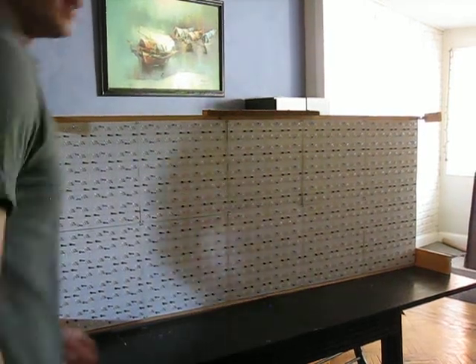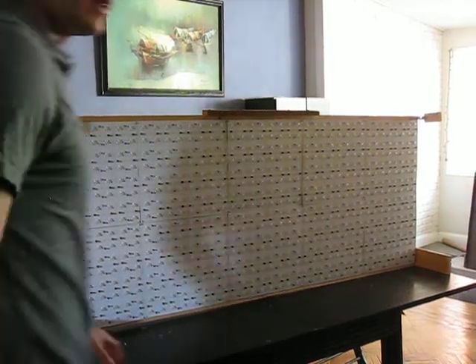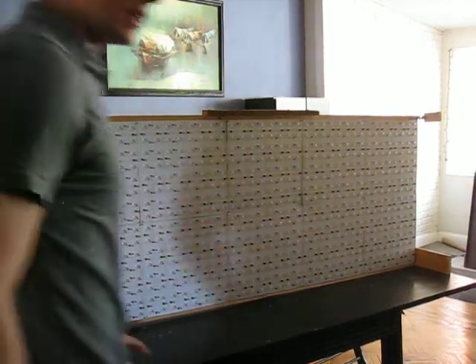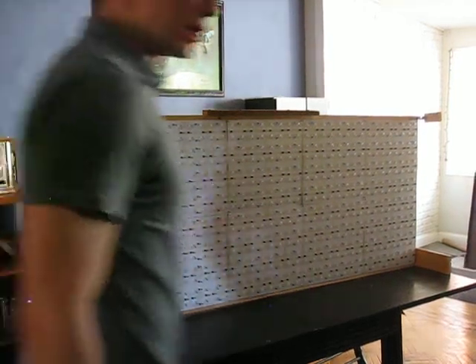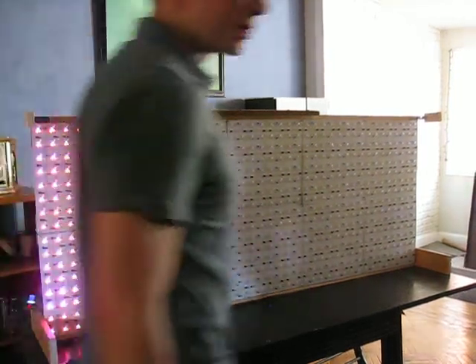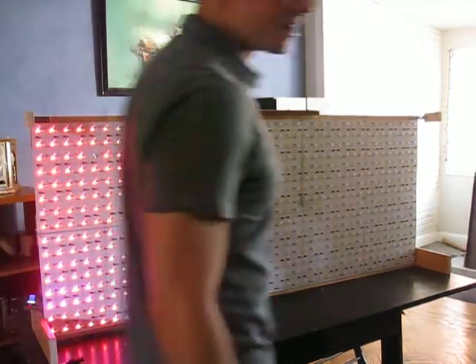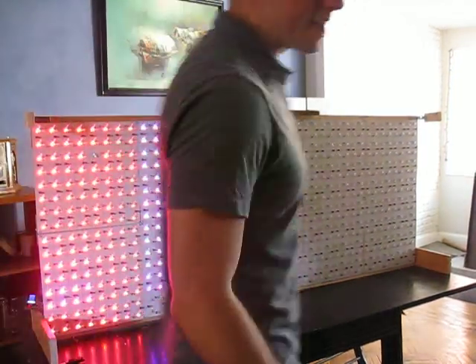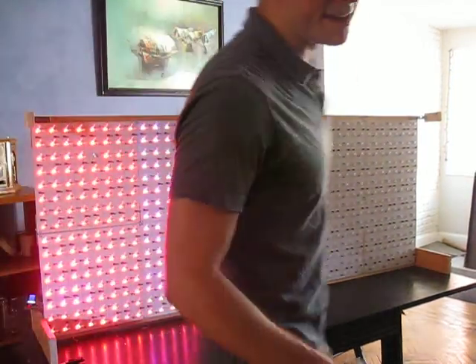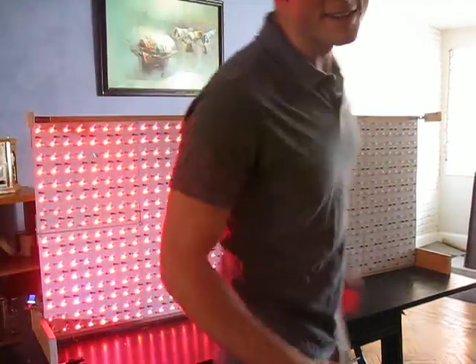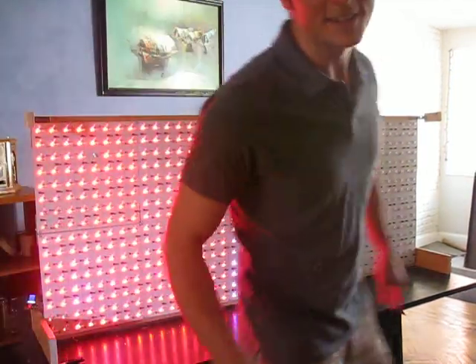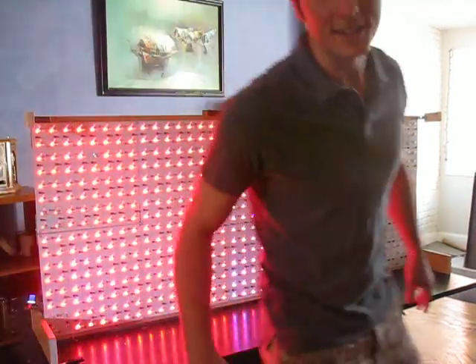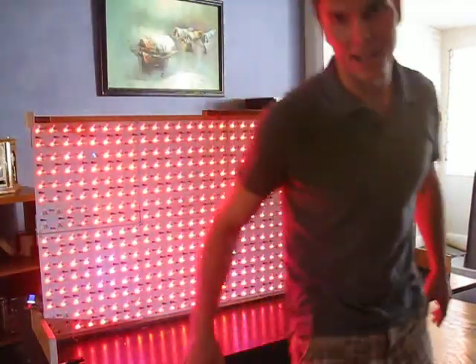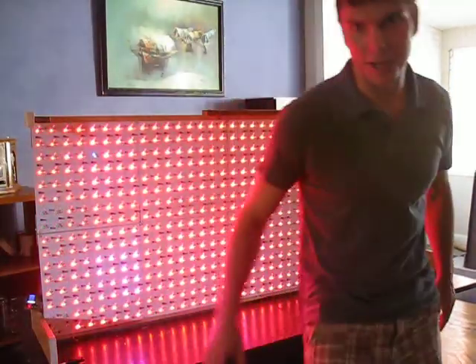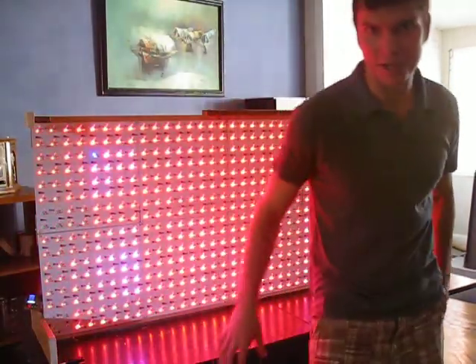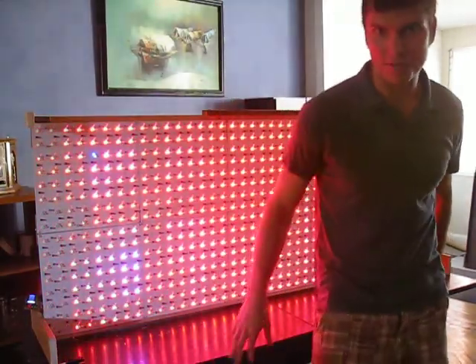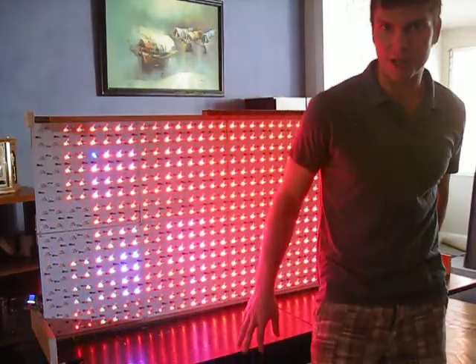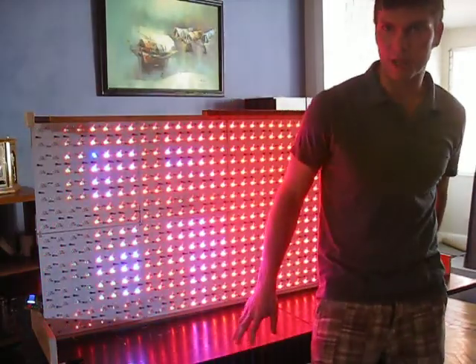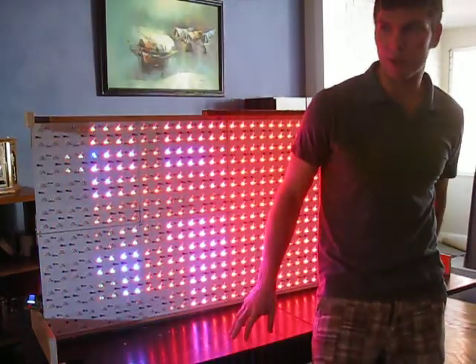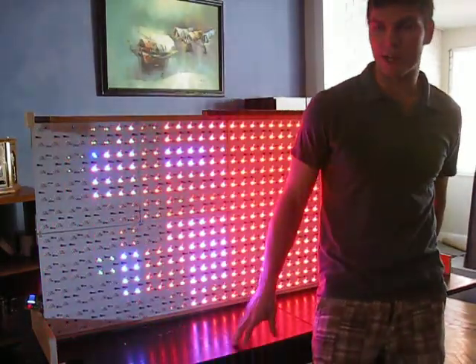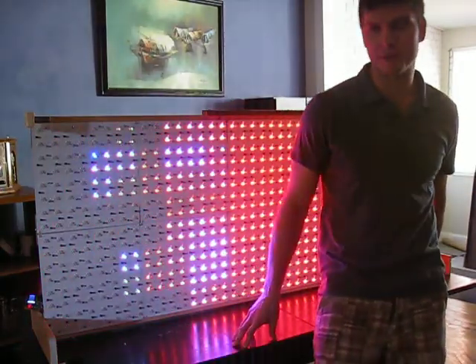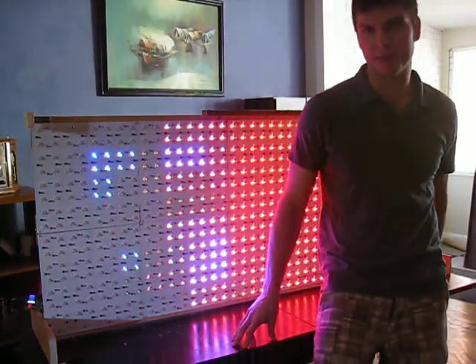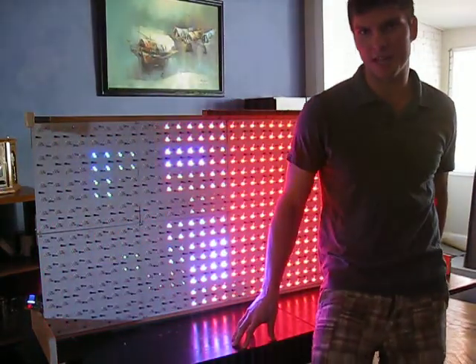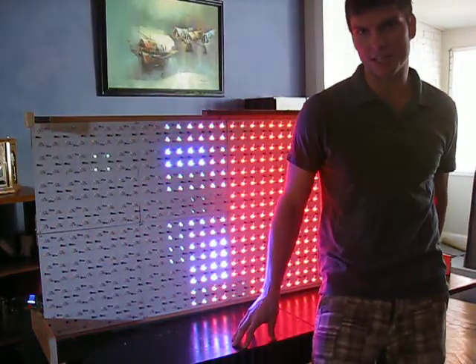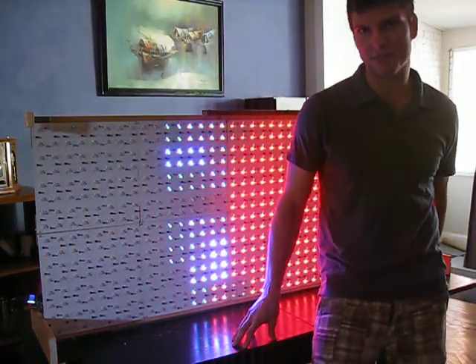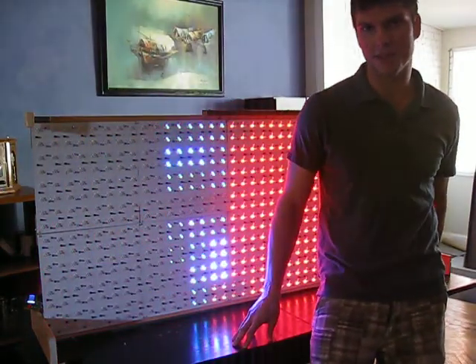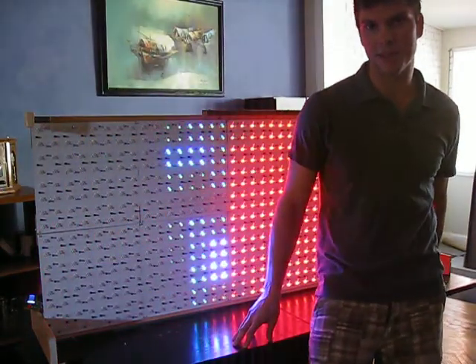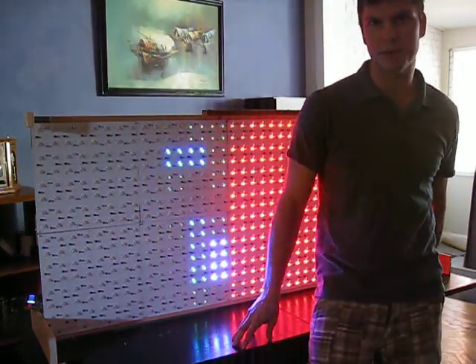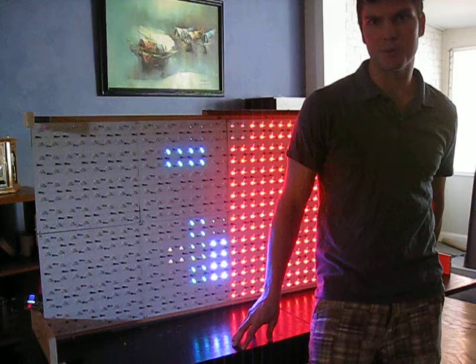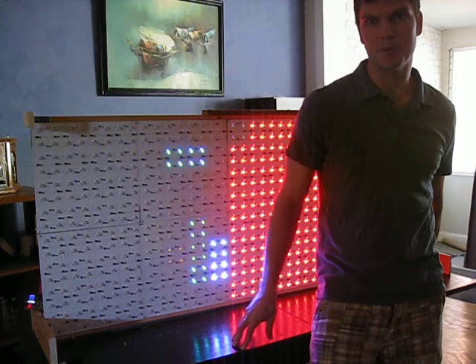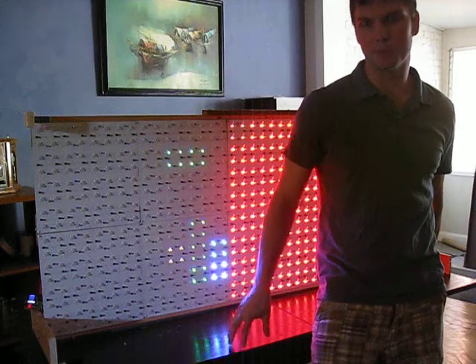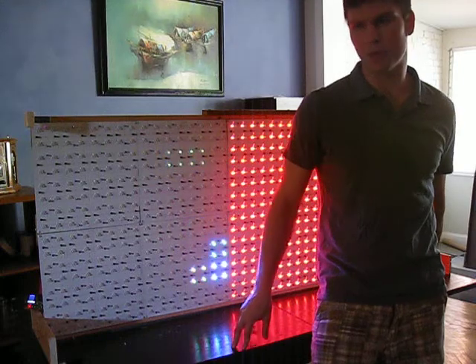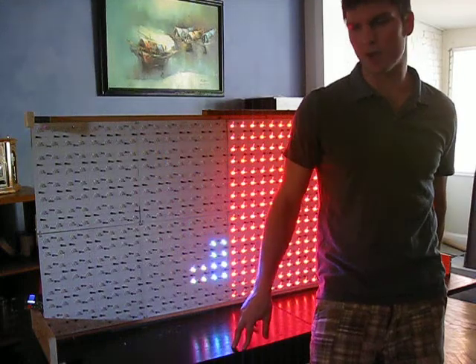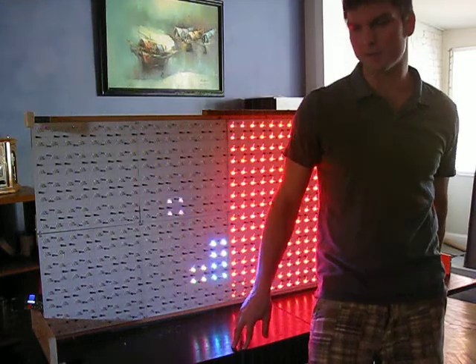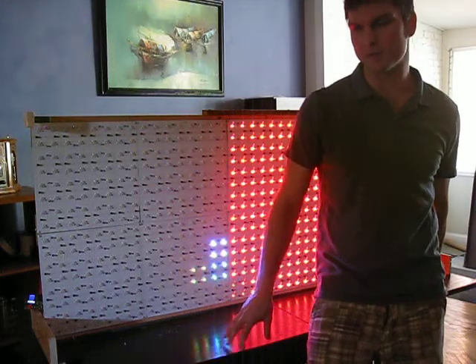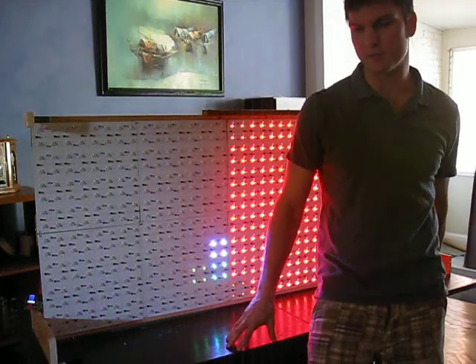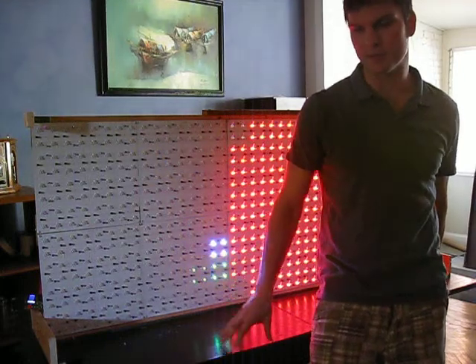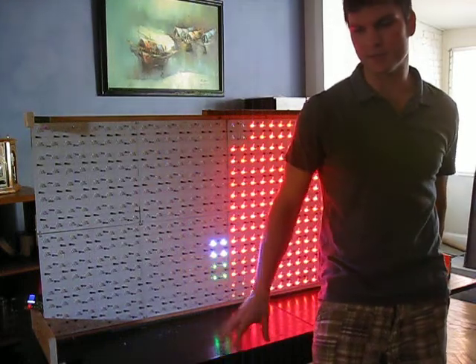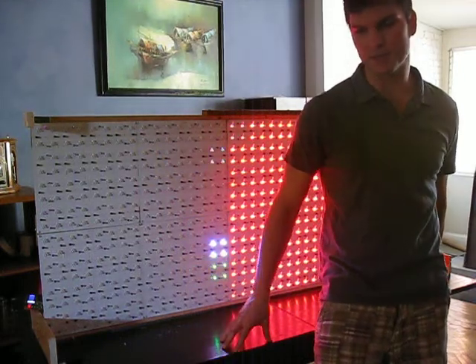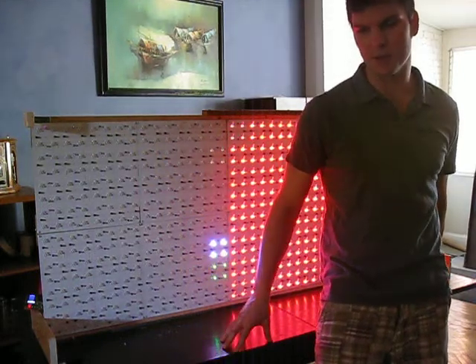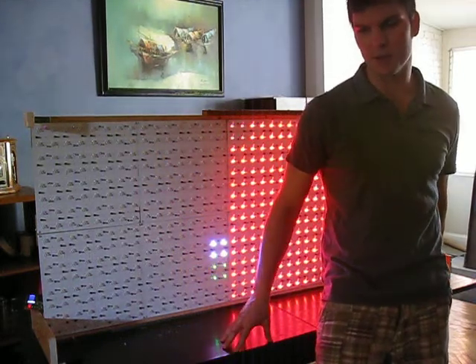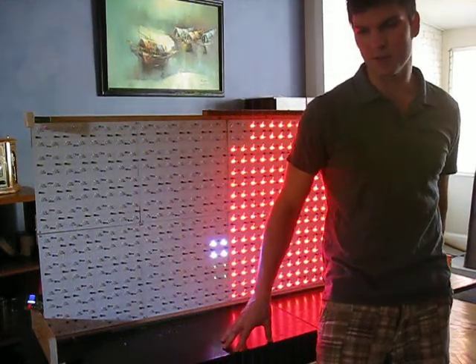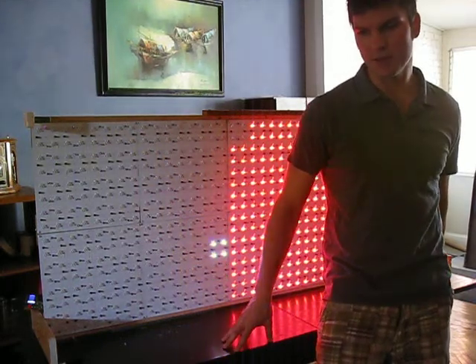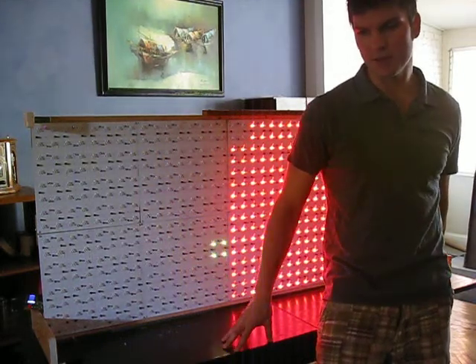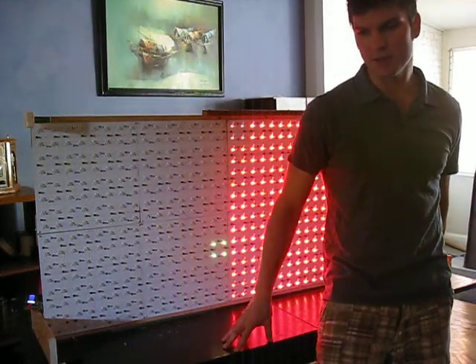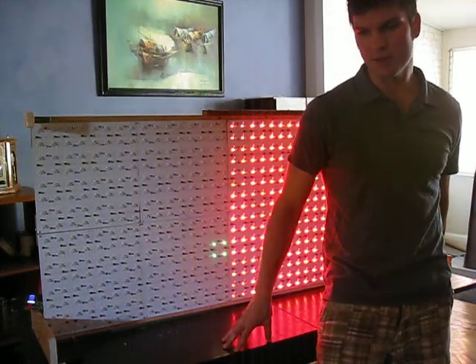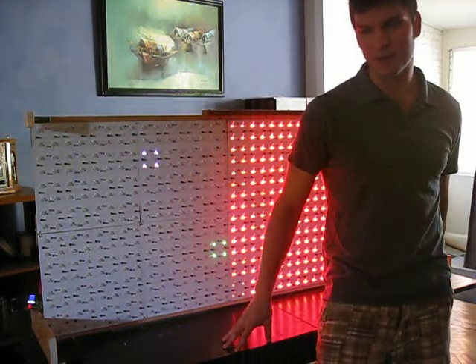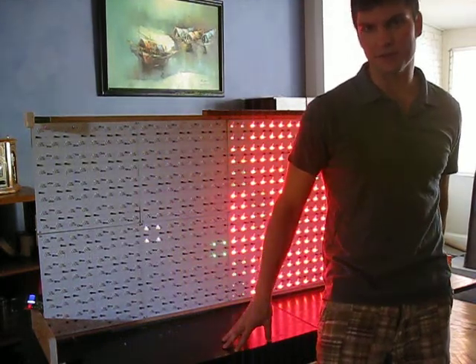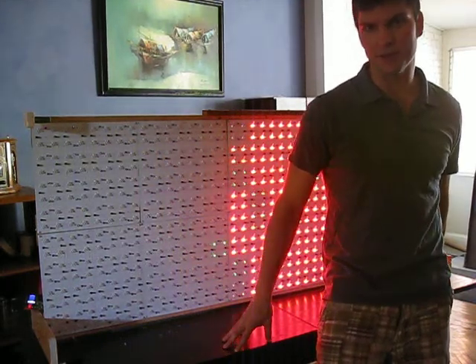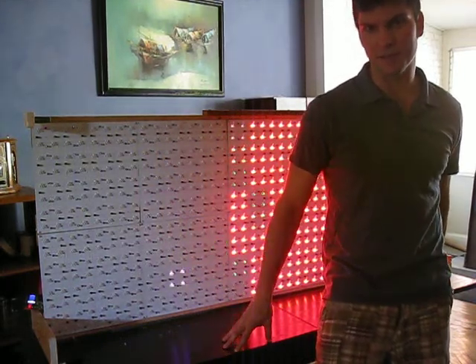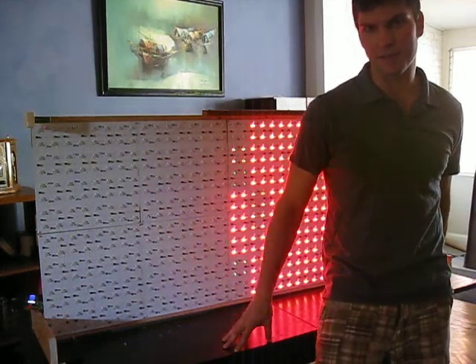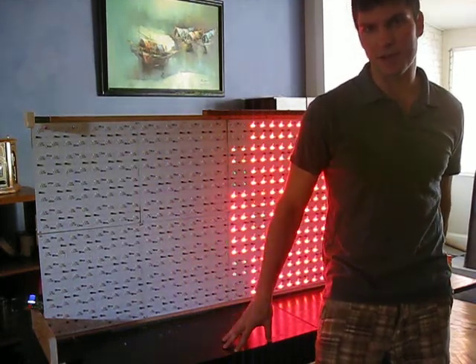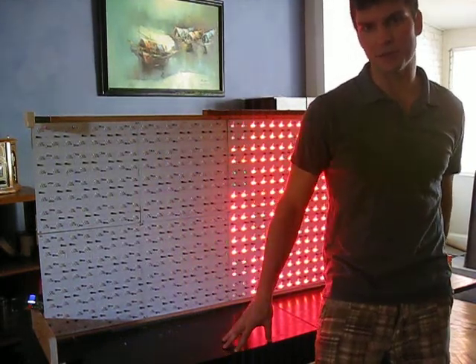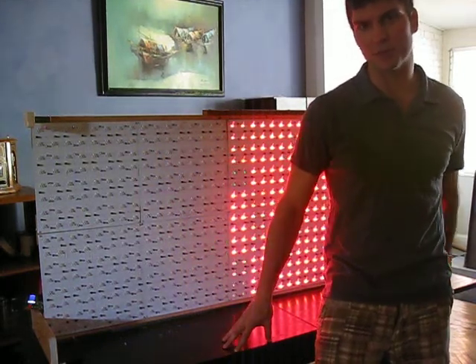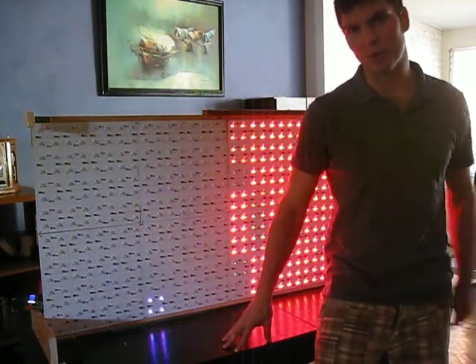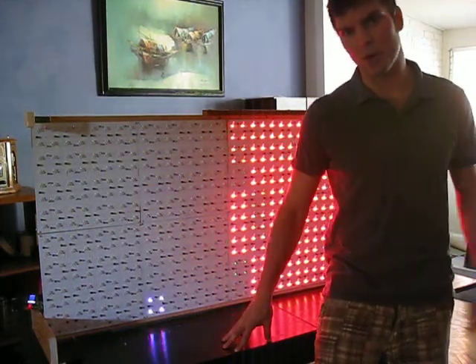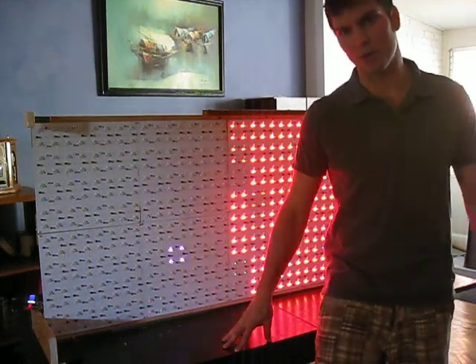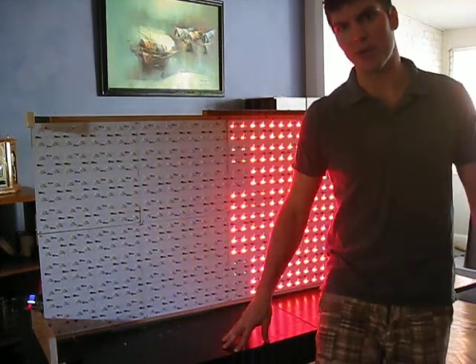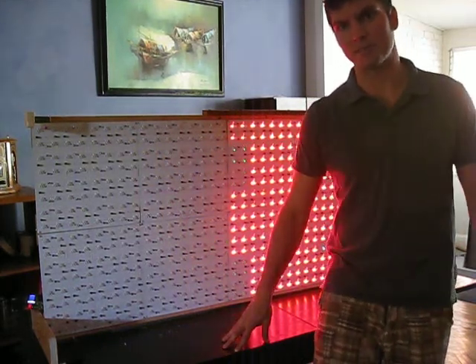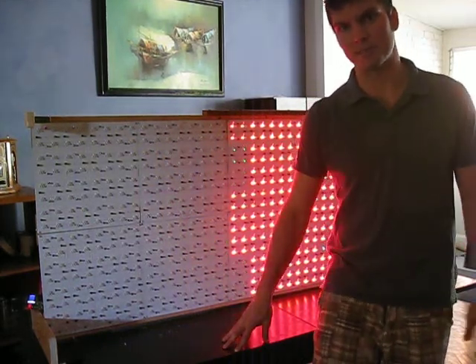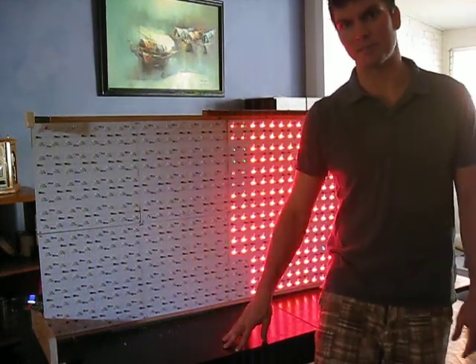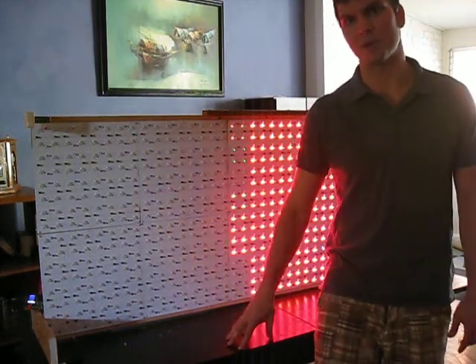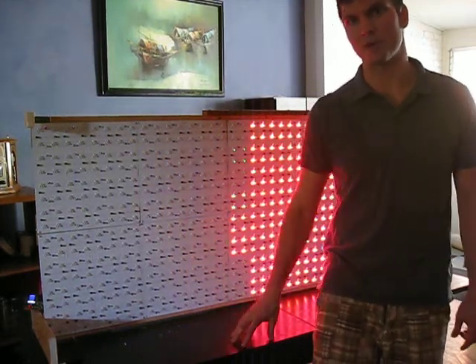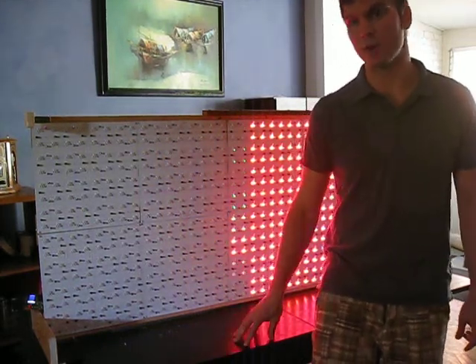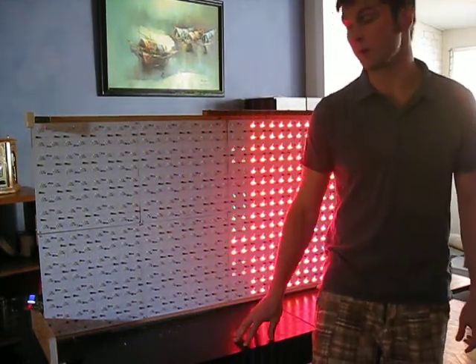Hello, Internet. I know it's been a little while since my last video. Progress has been slow, but I feel like I've got to the point where I have something to show you.